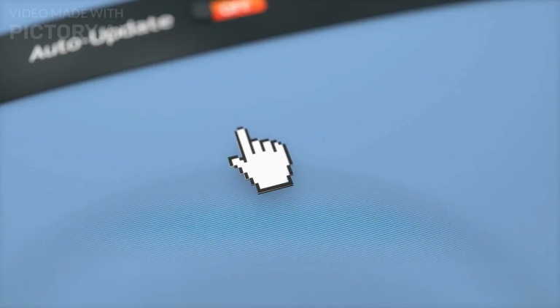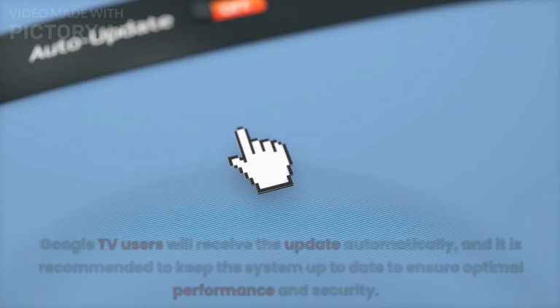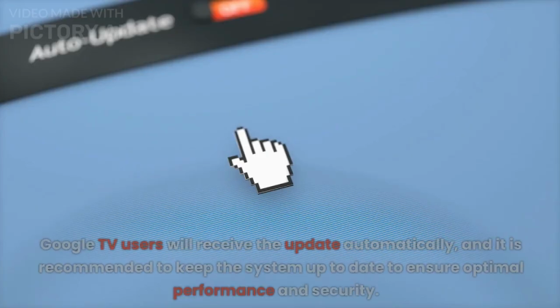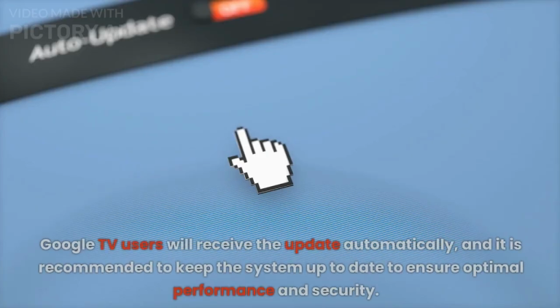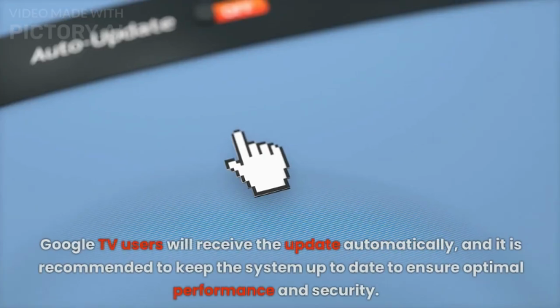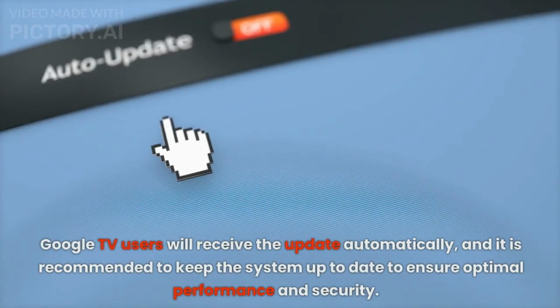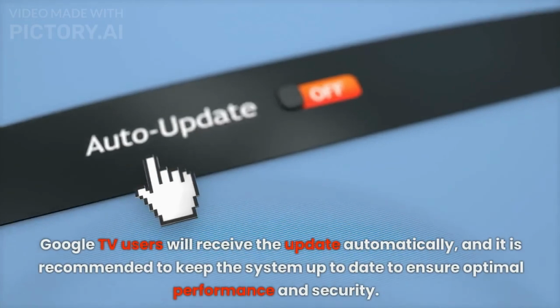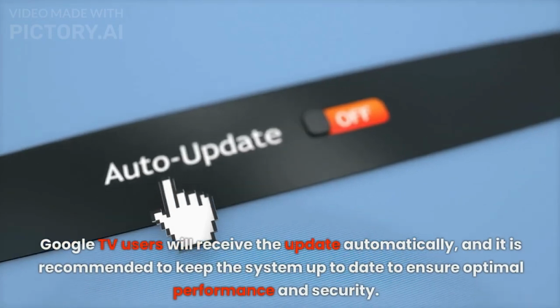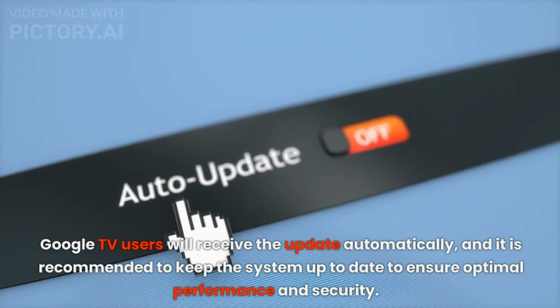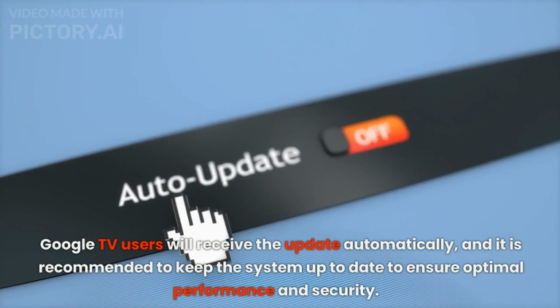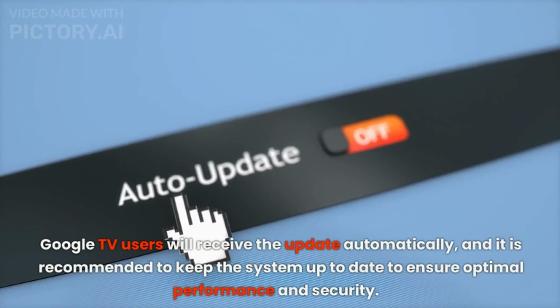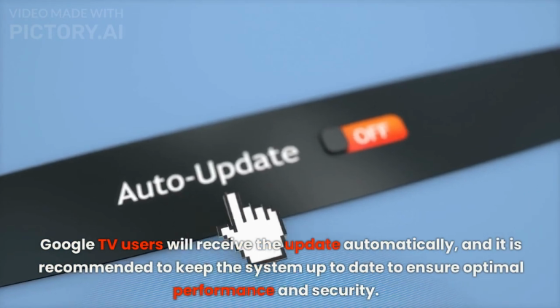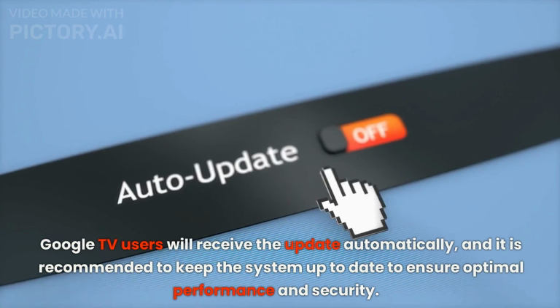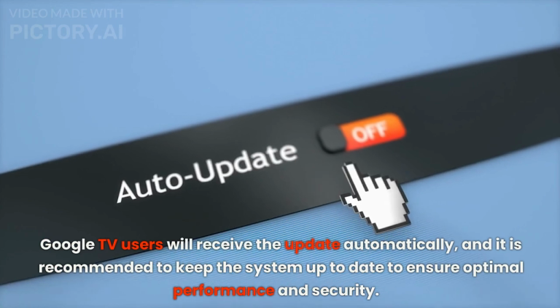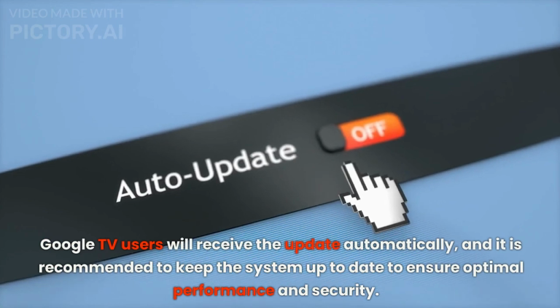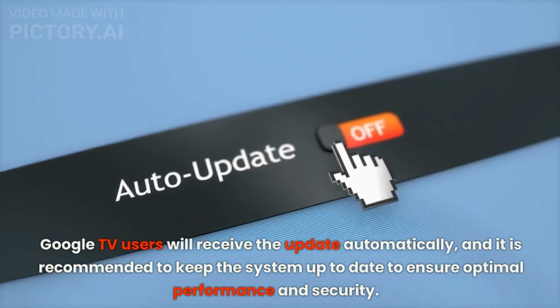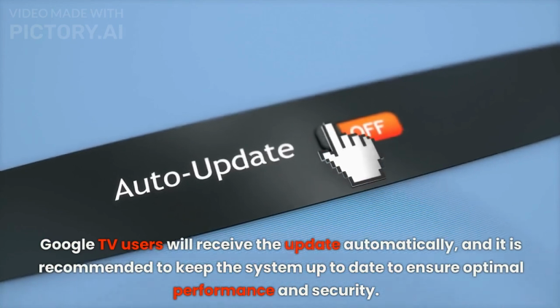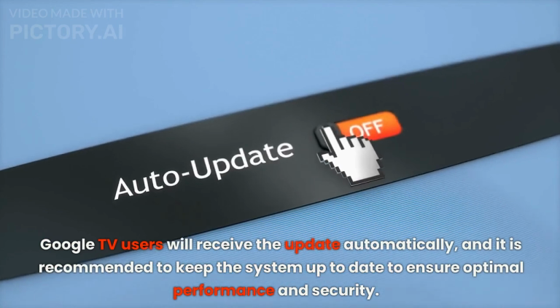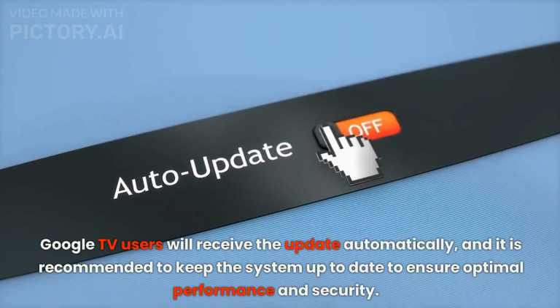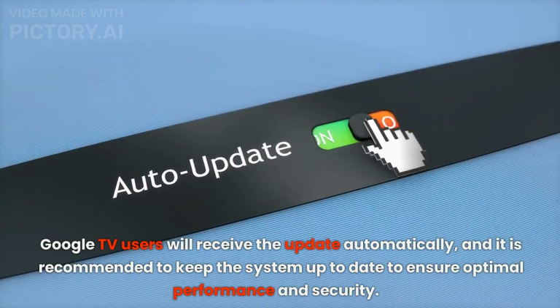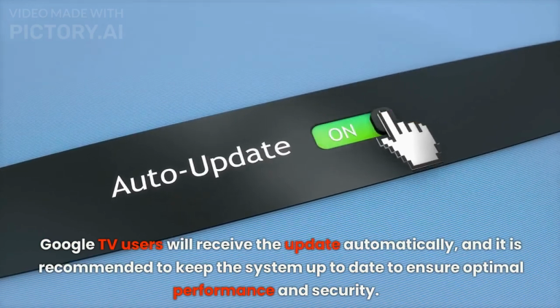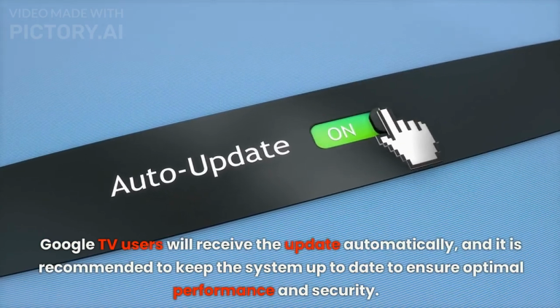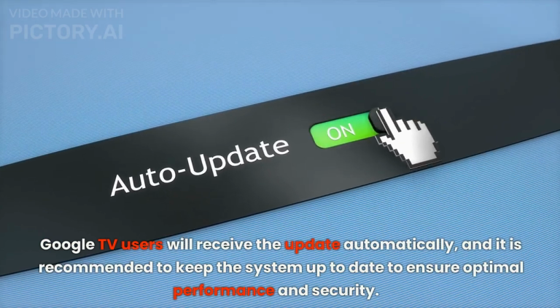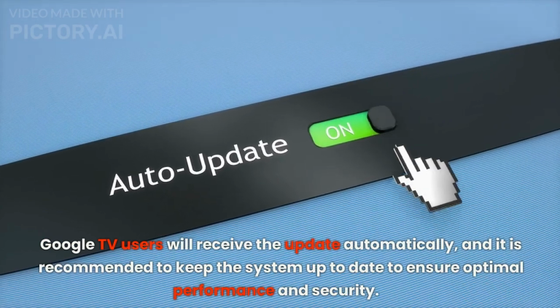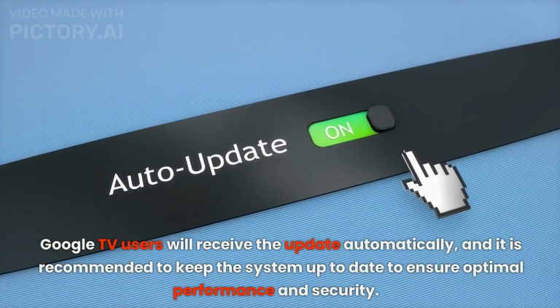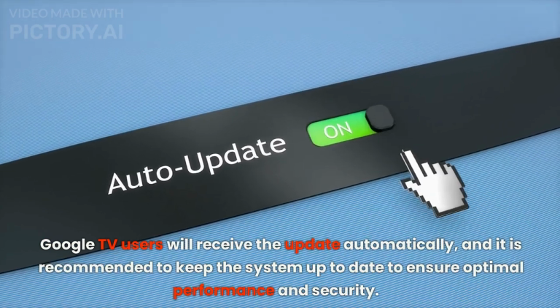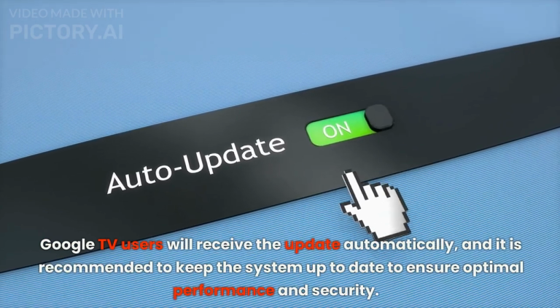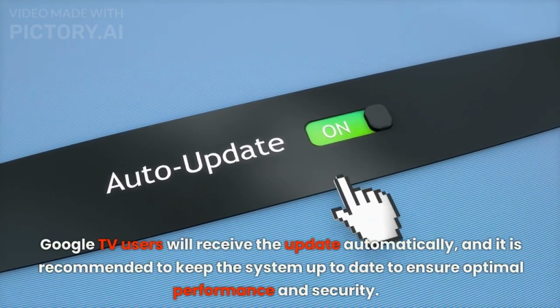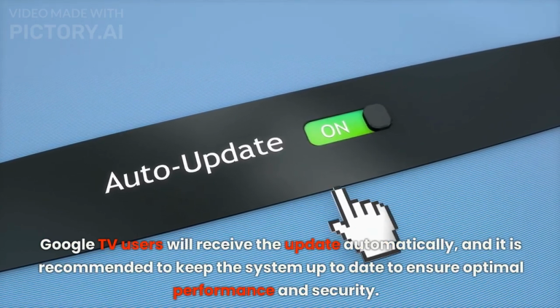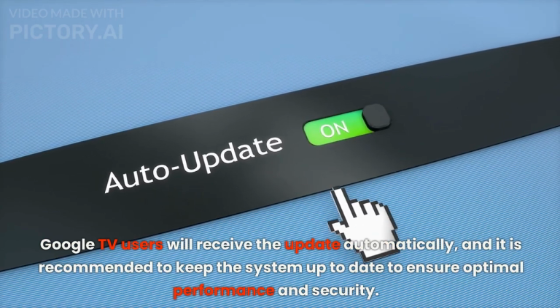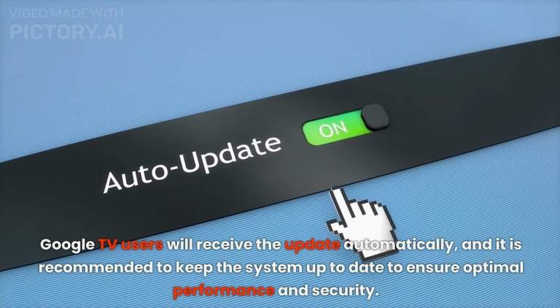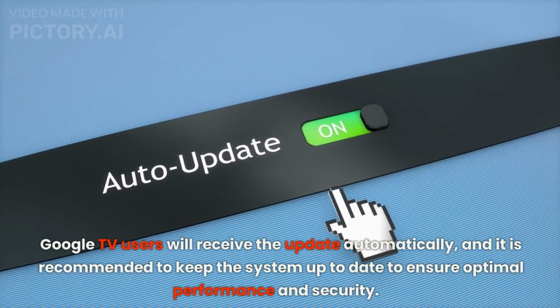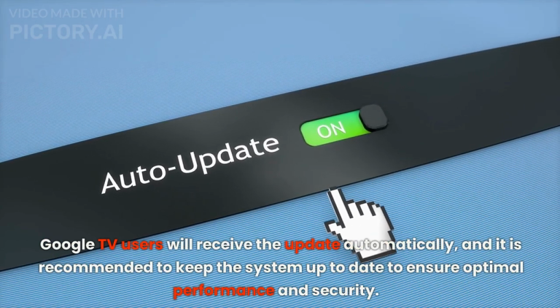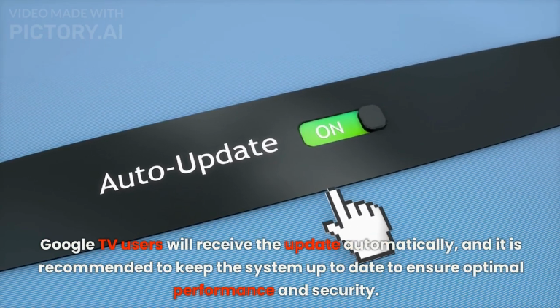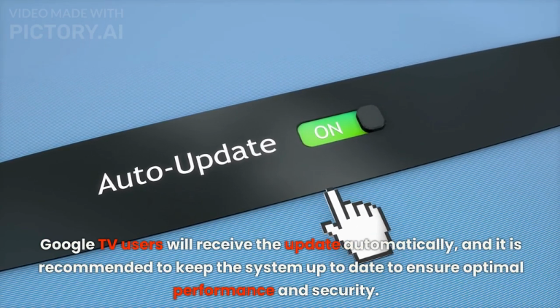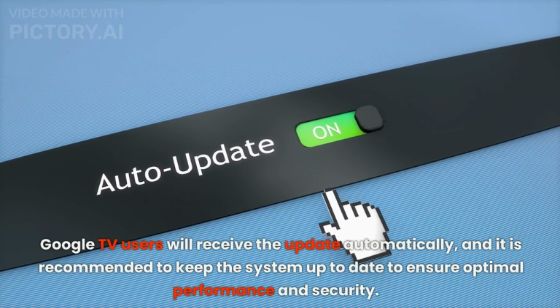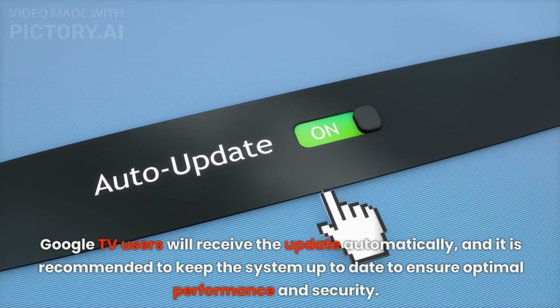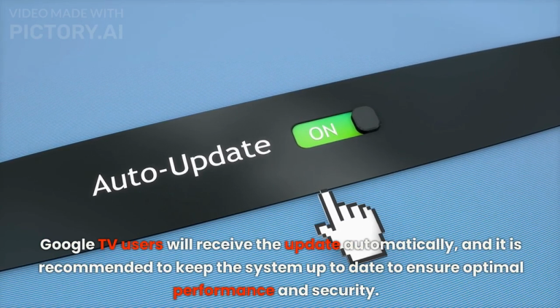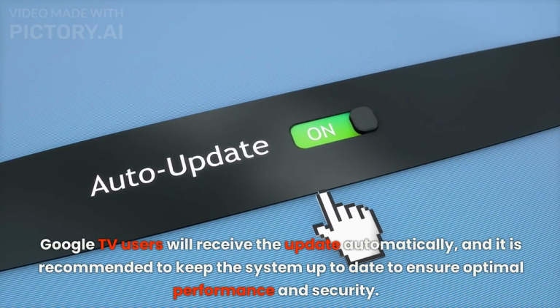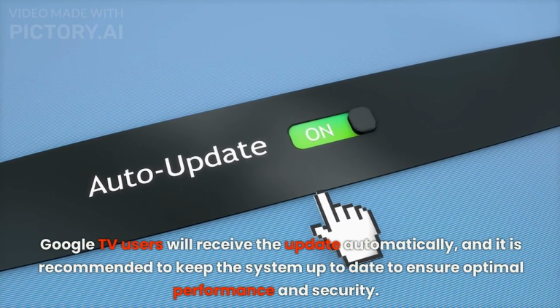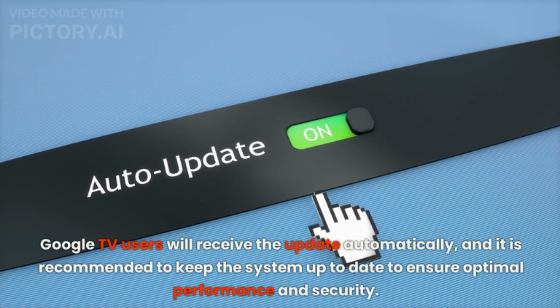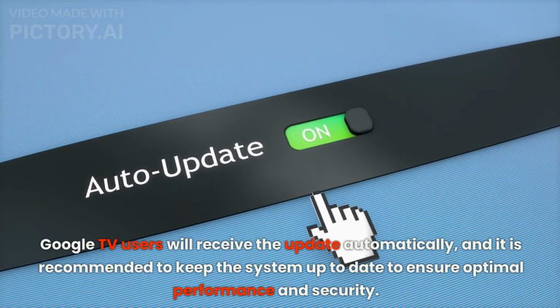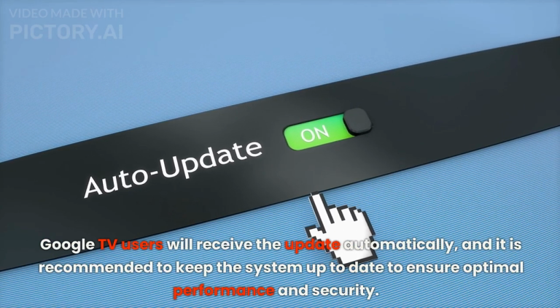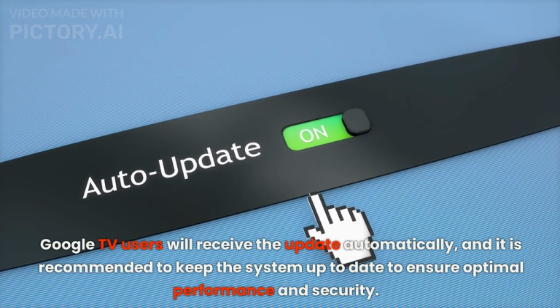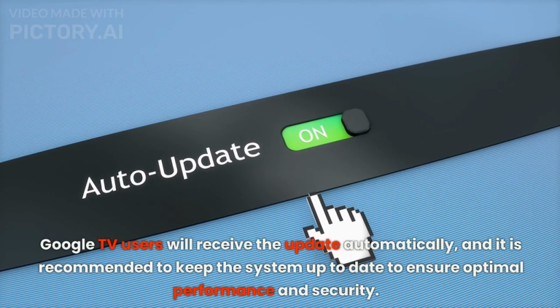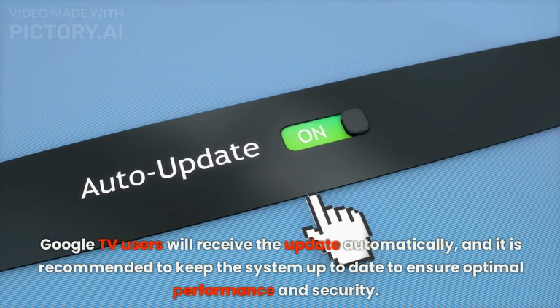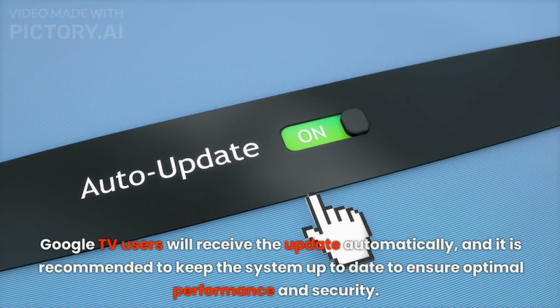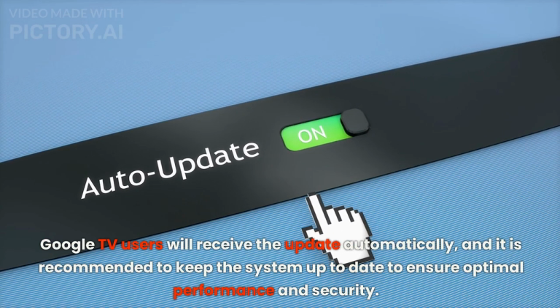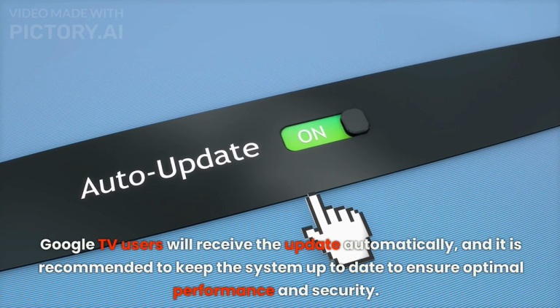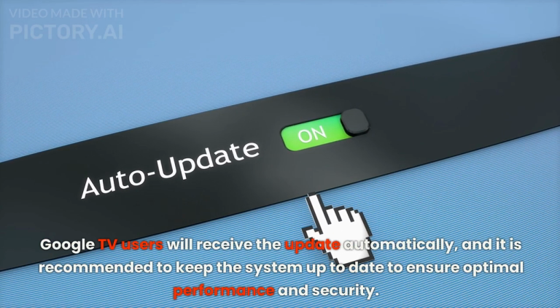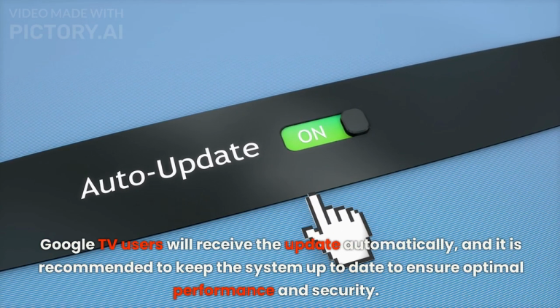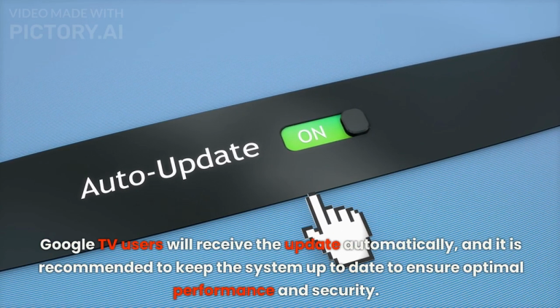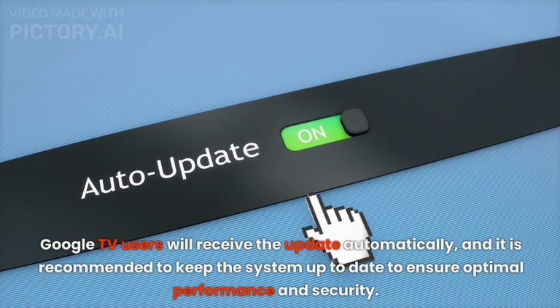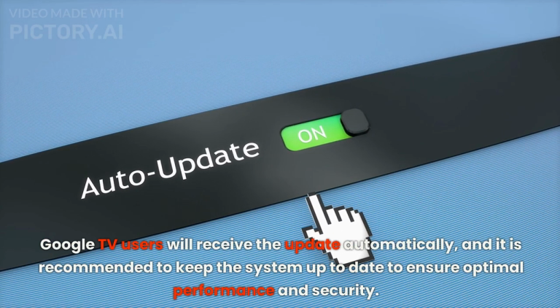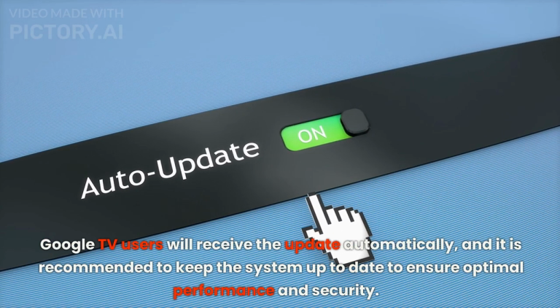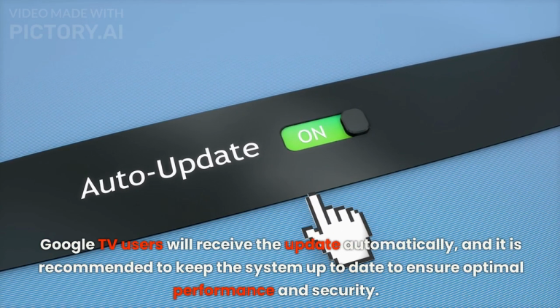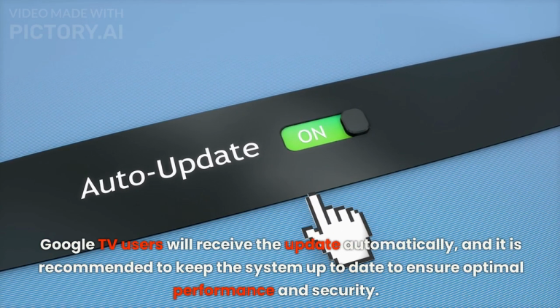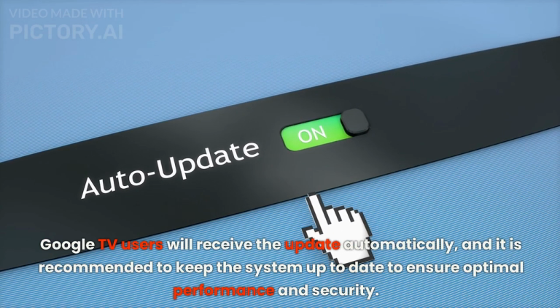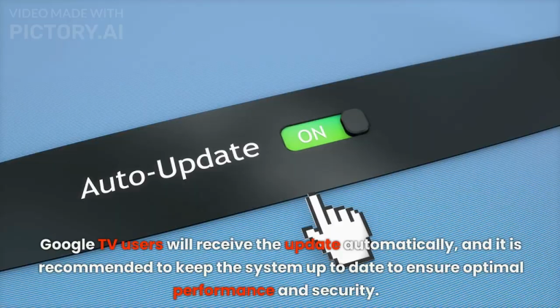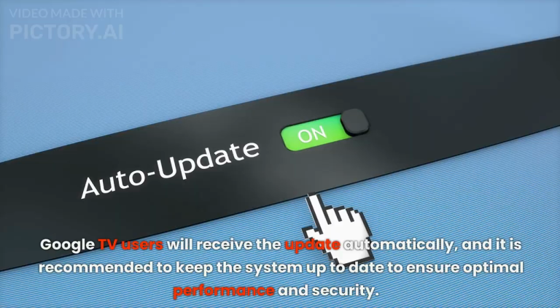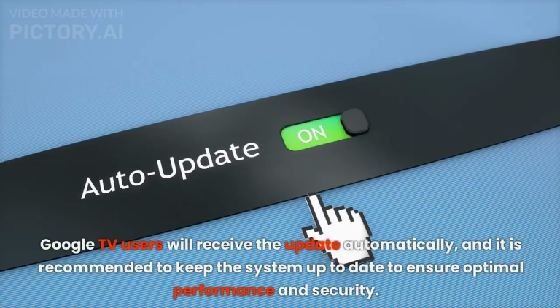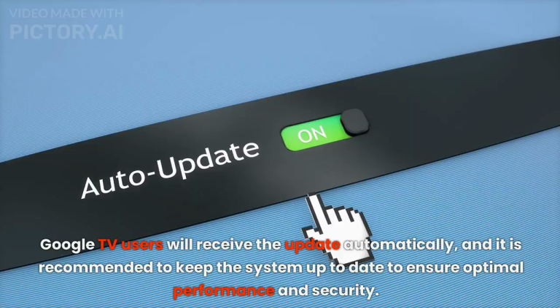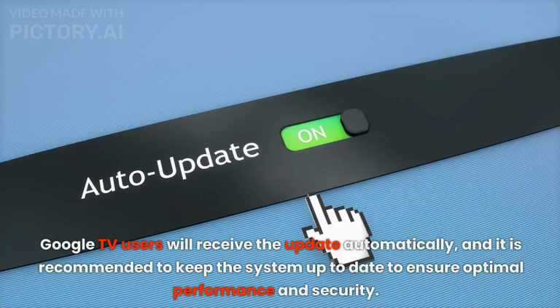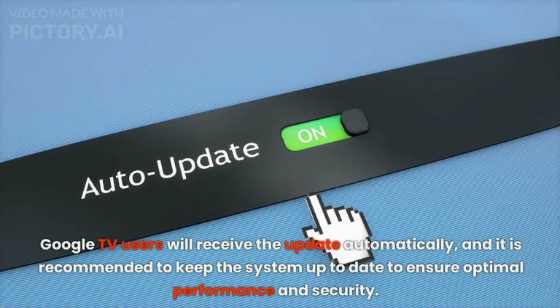Google TV users will receive the update automatically, and it is recommended to keep the system up to date to ensure optimal performance and security.